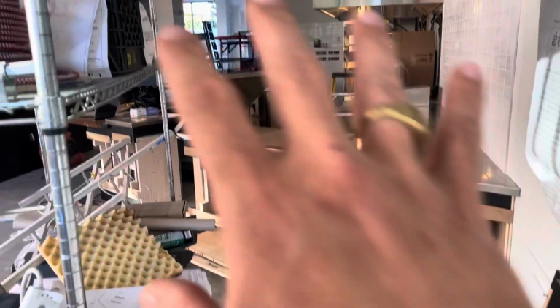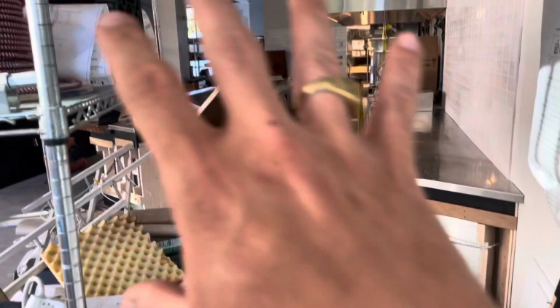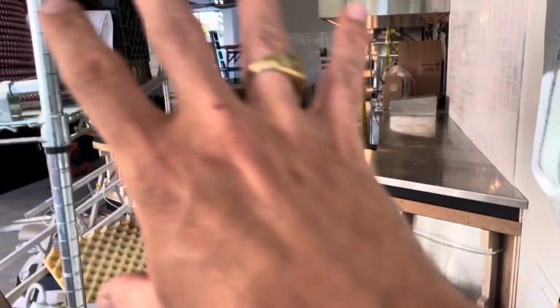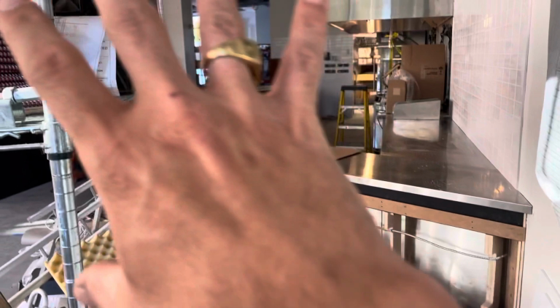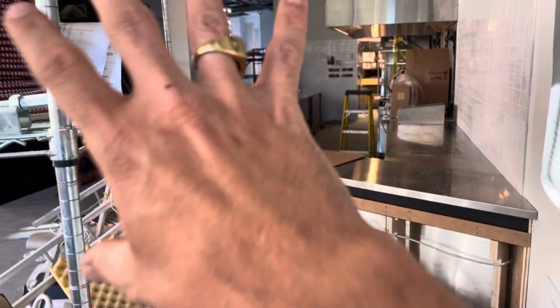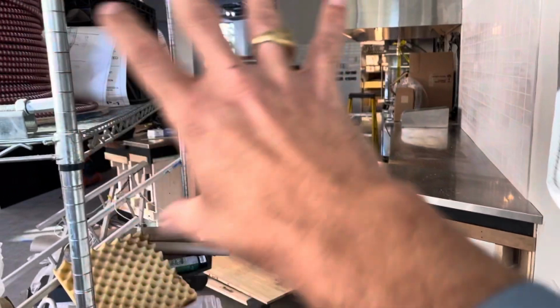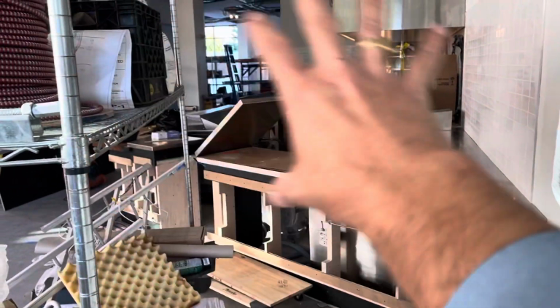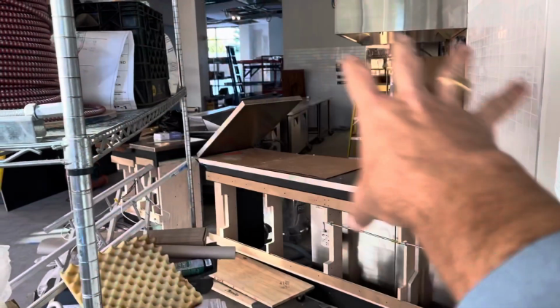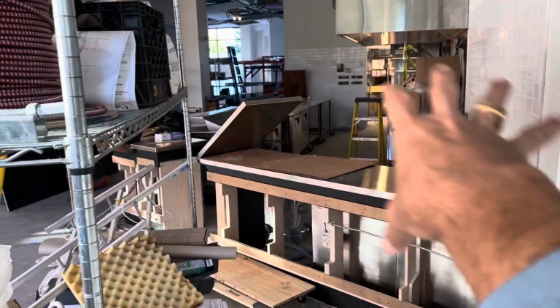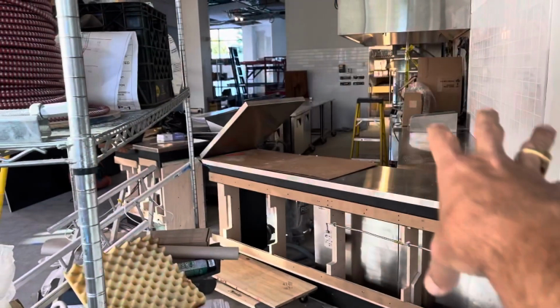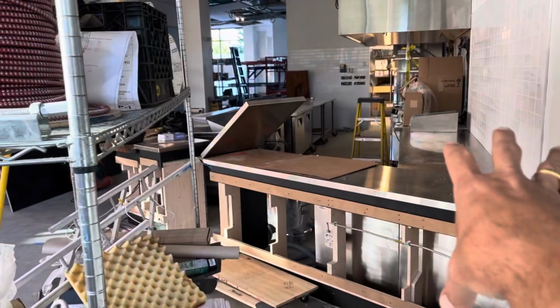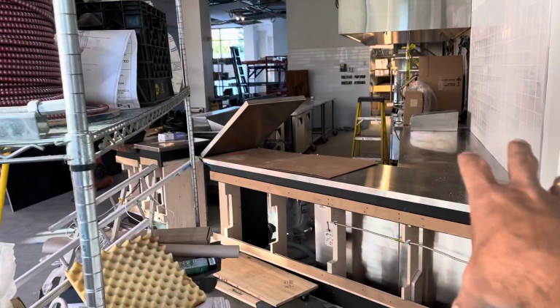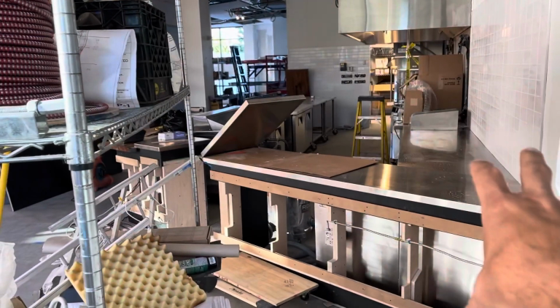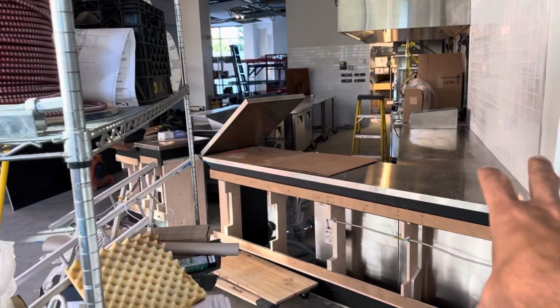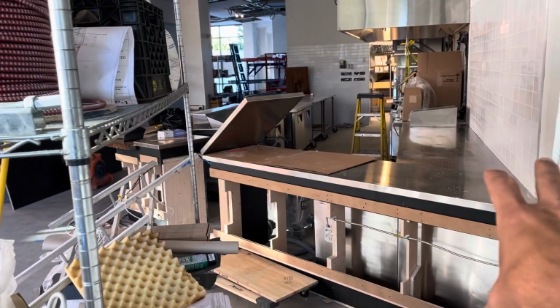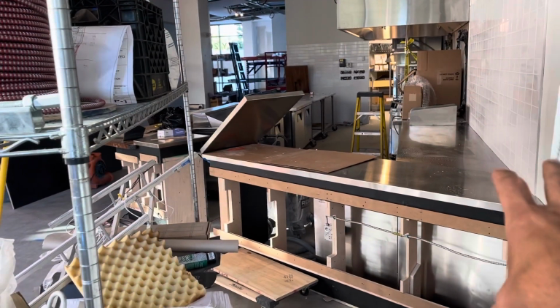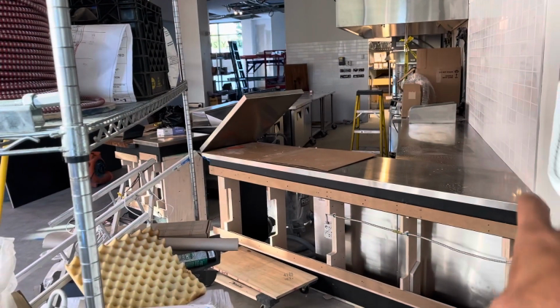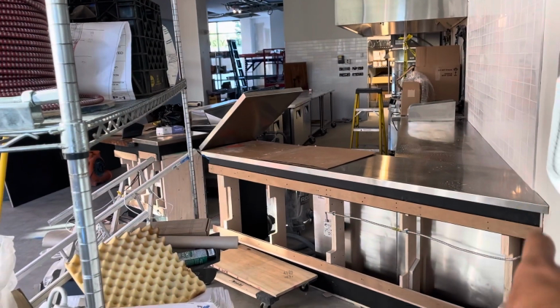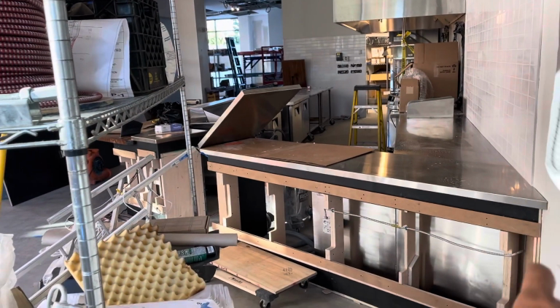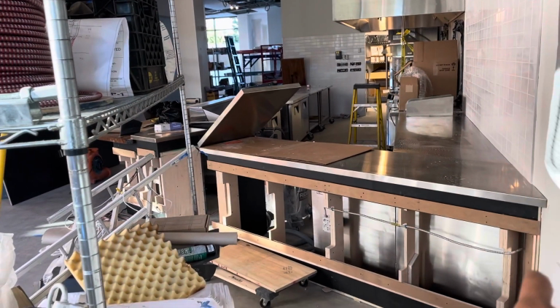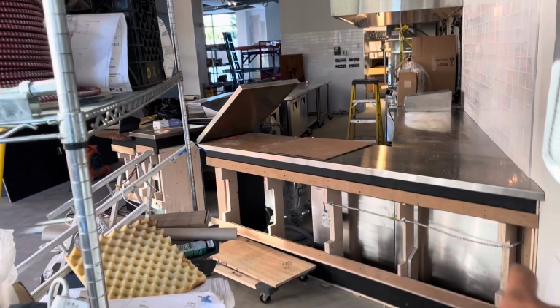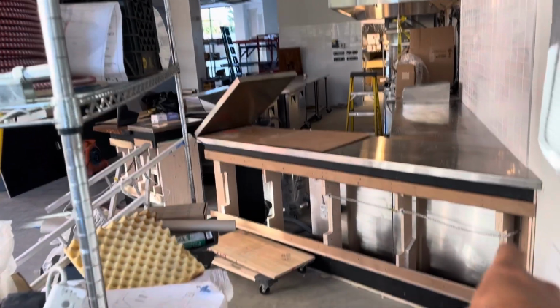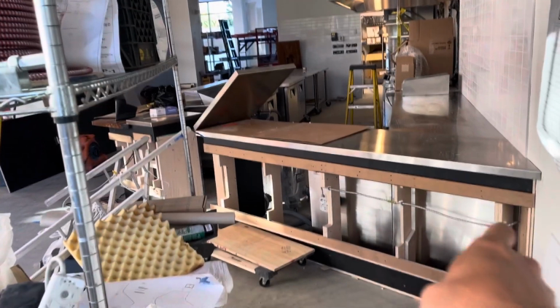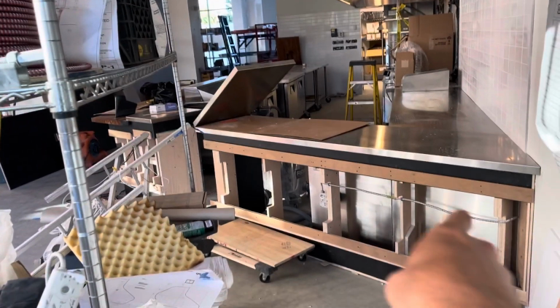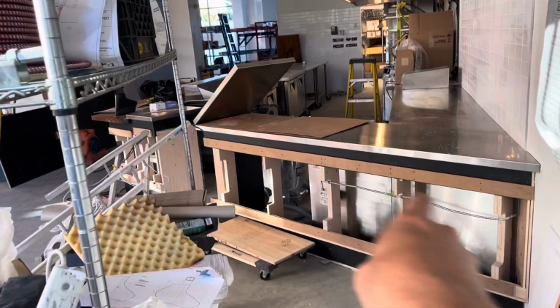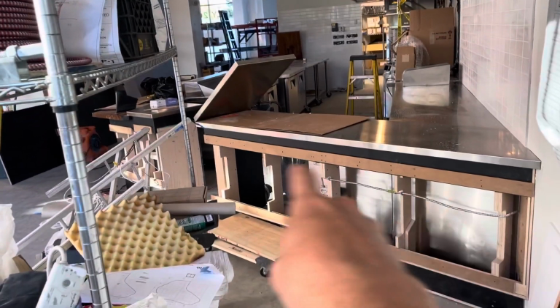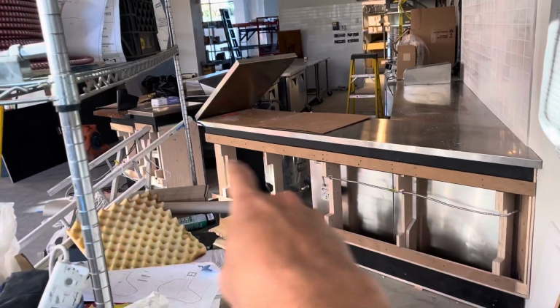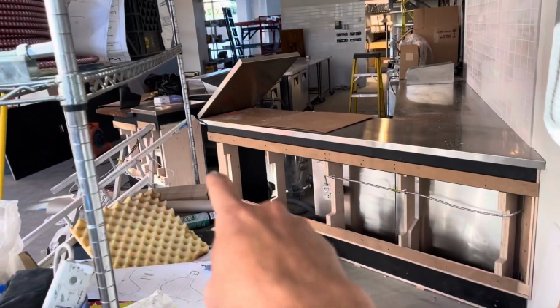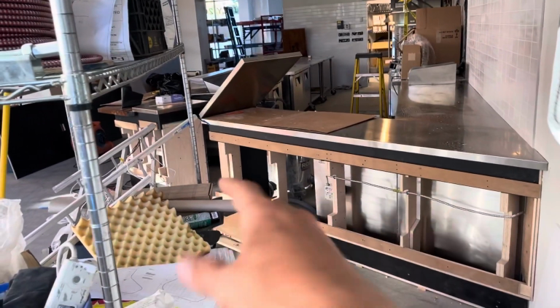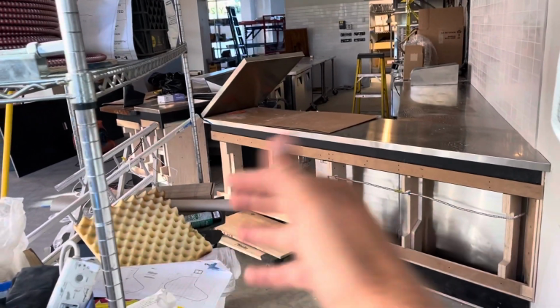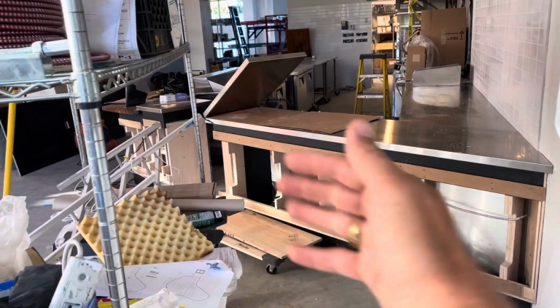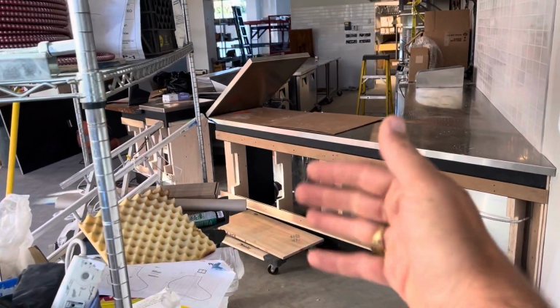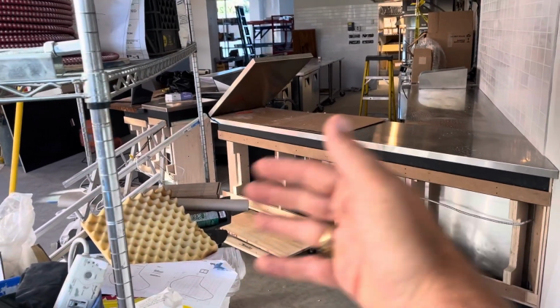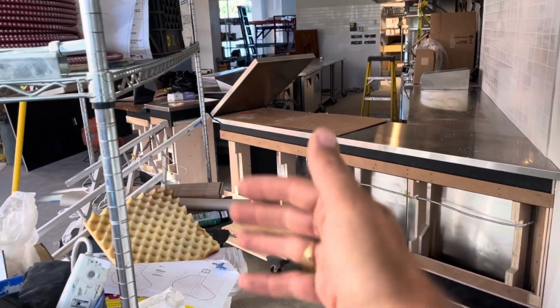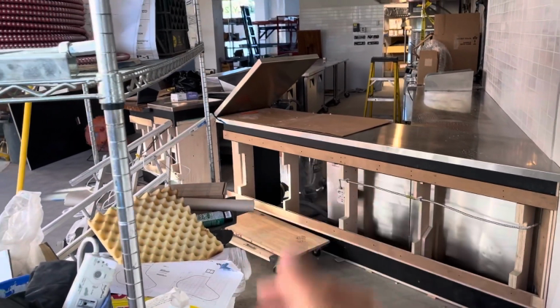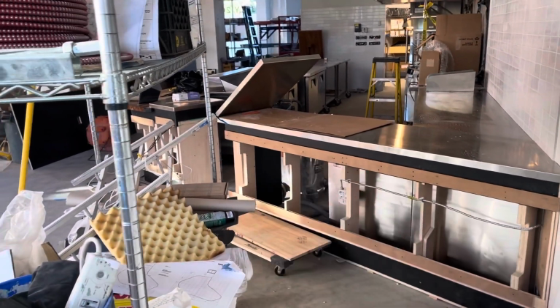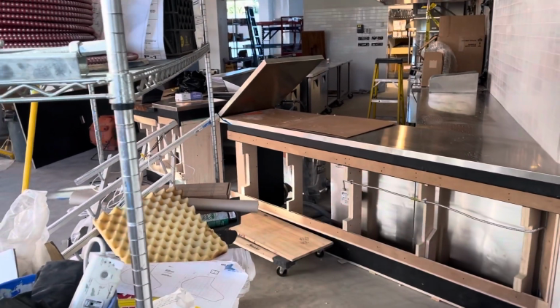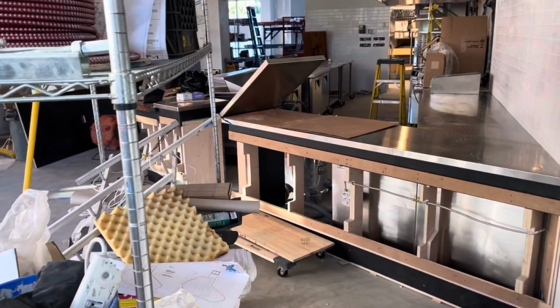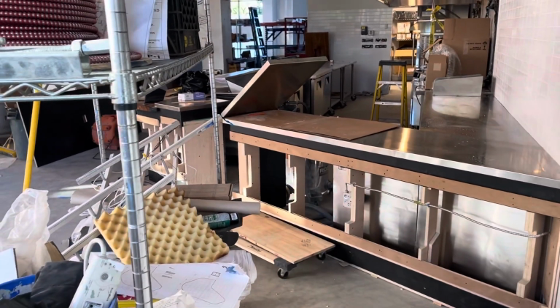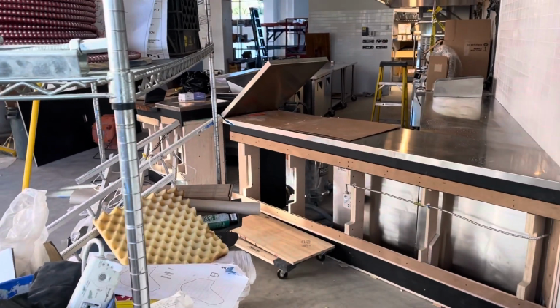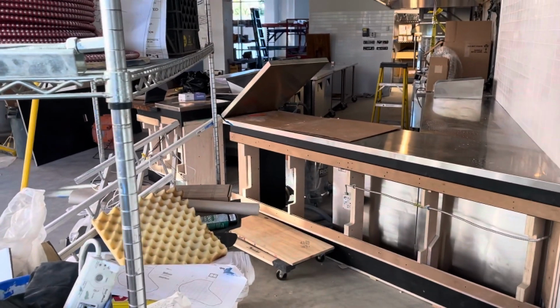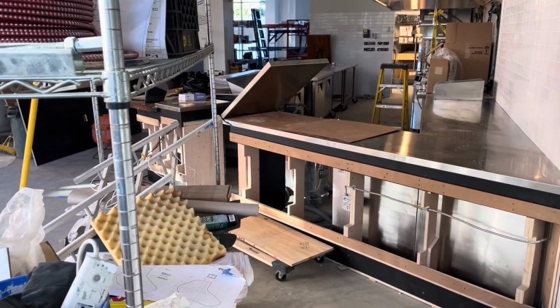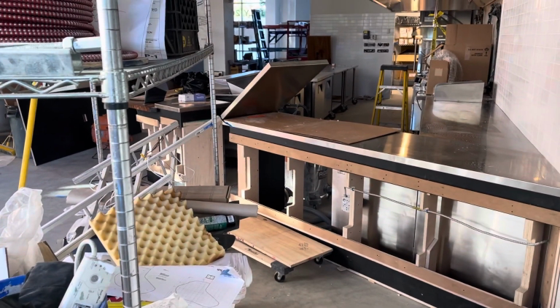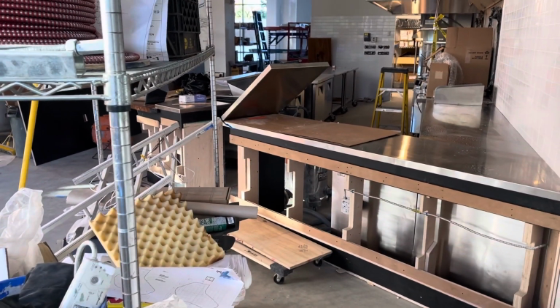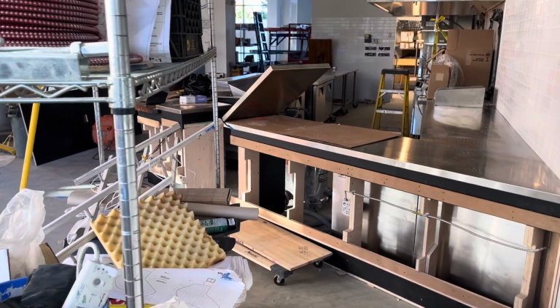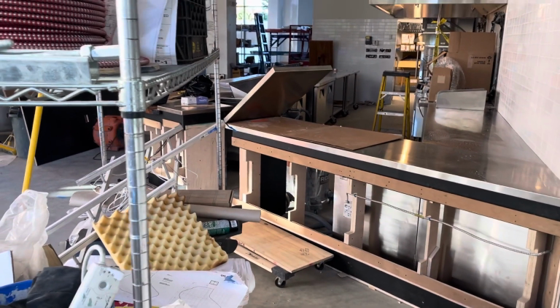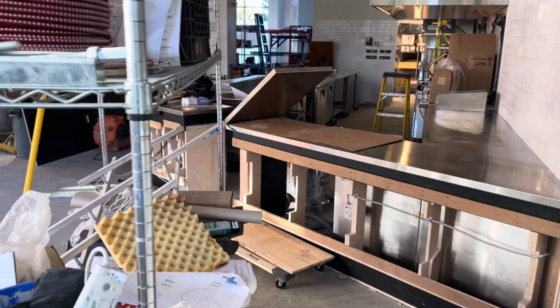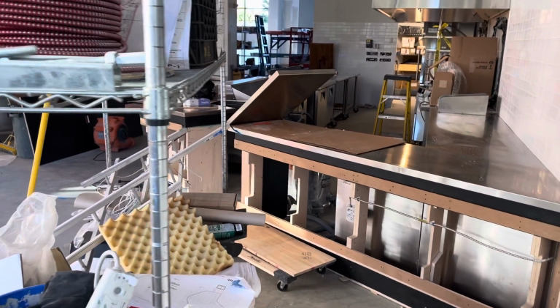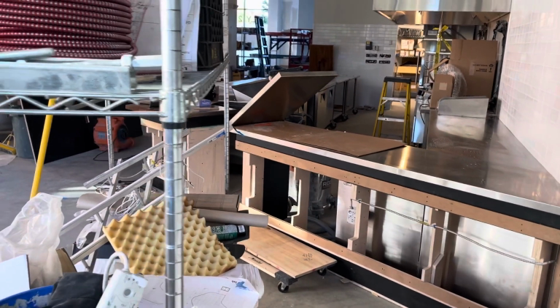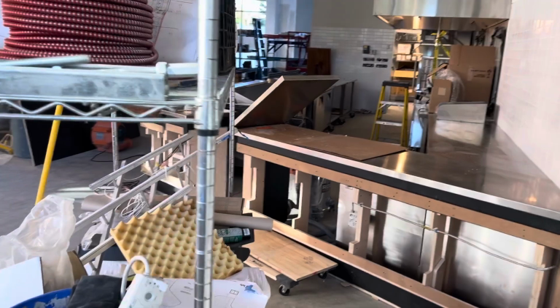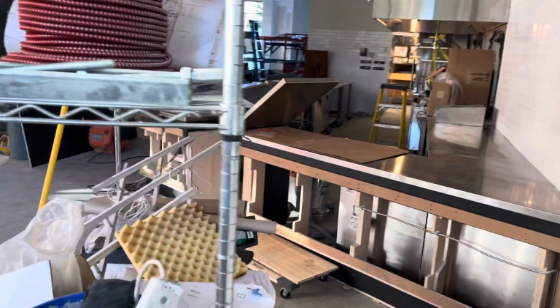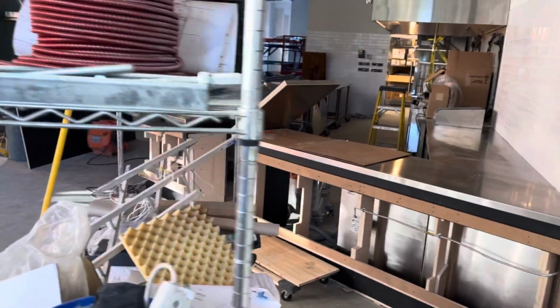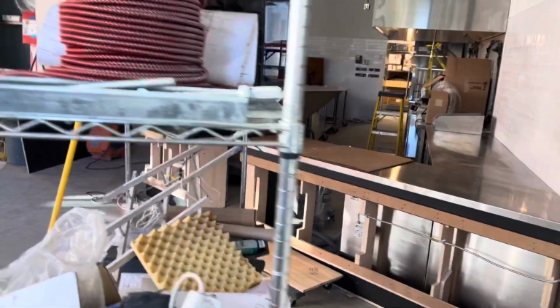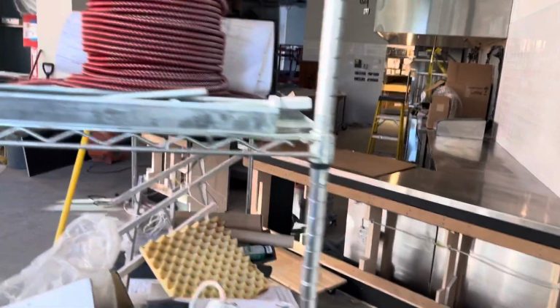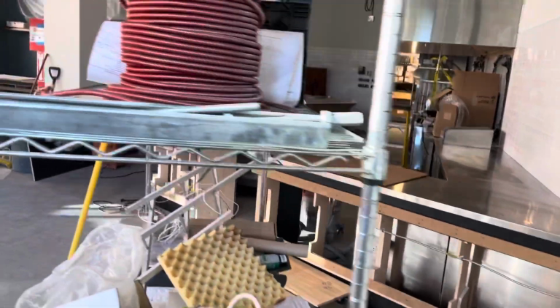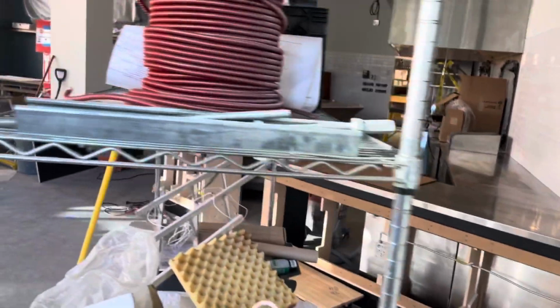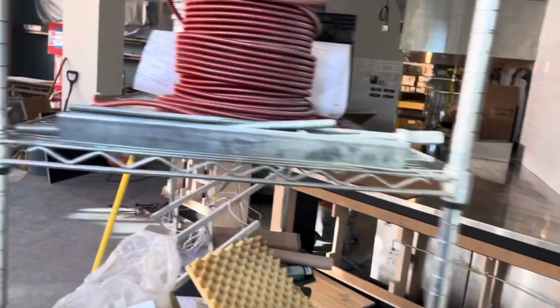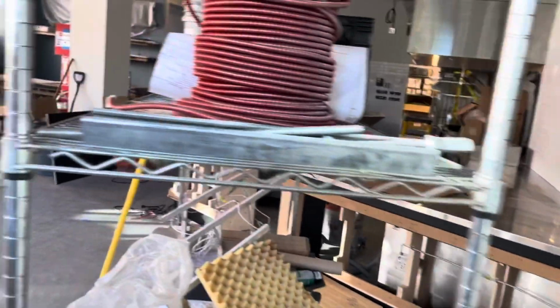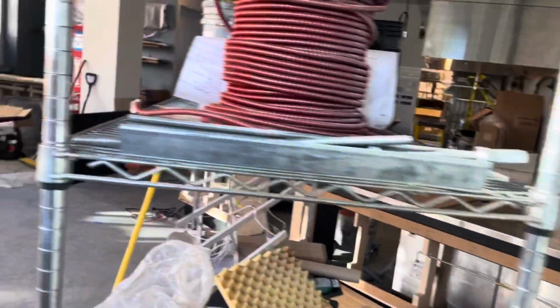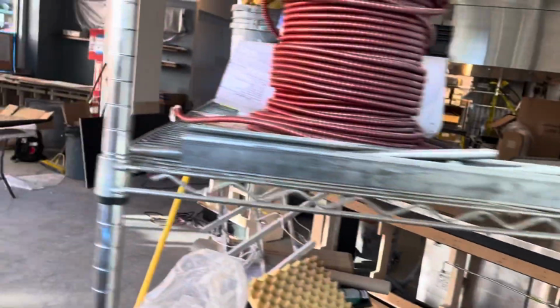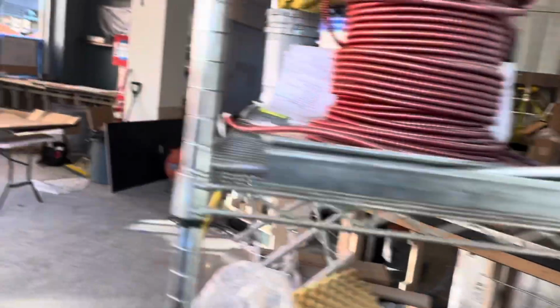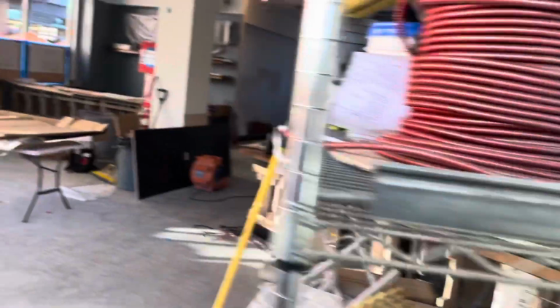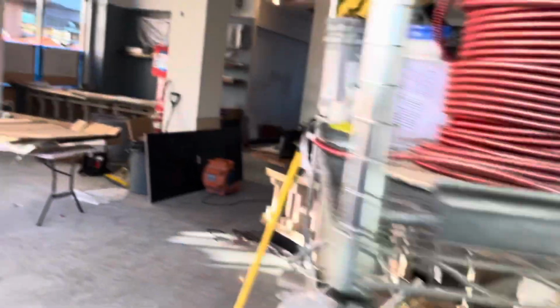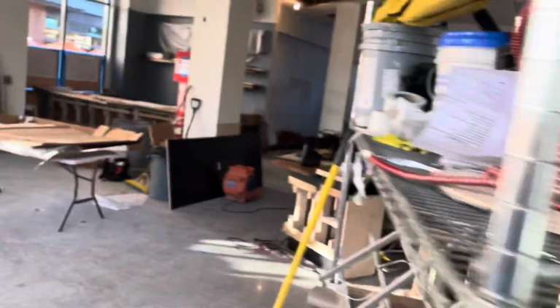You can see the Clover kitchen right here — this is what it looks like when it doesn't have the front panels on. But that's a pretty standard kitchen for Clover.